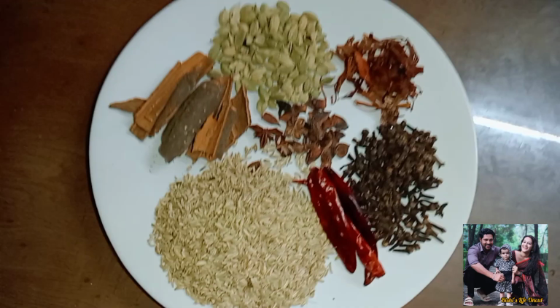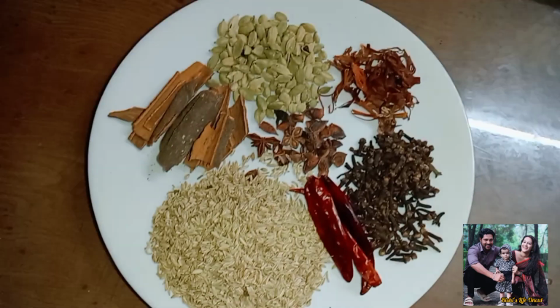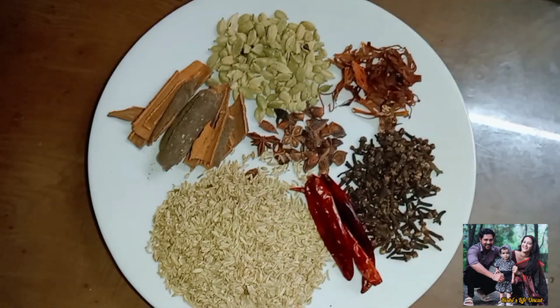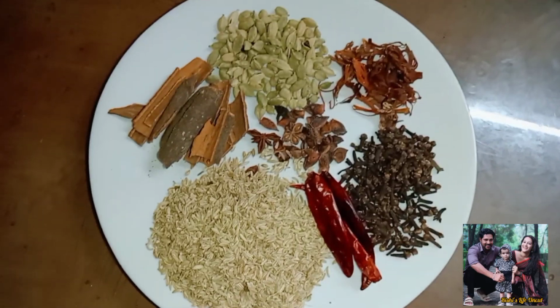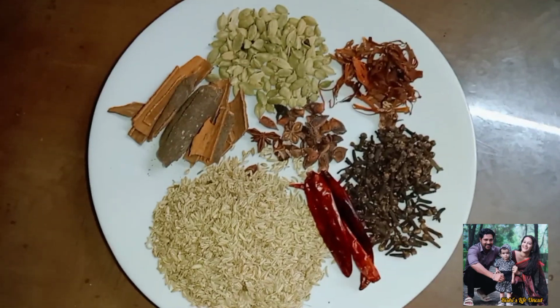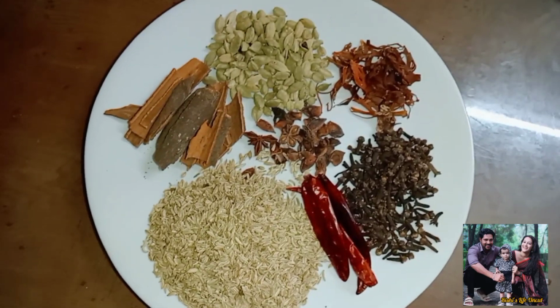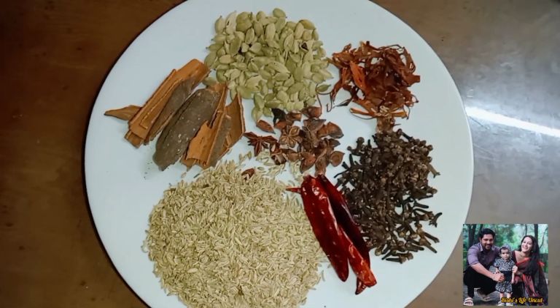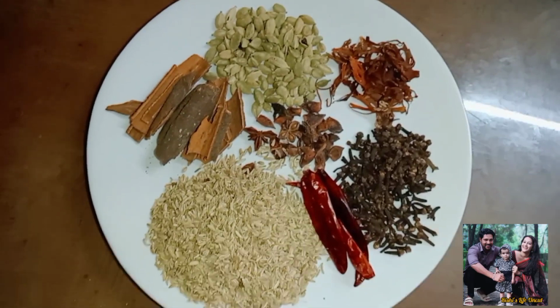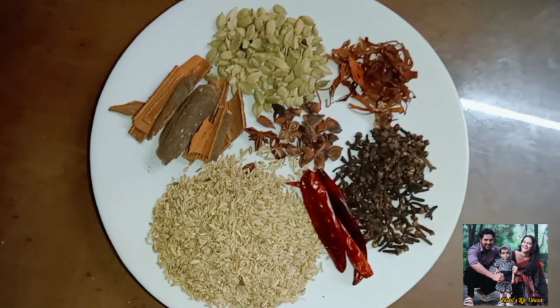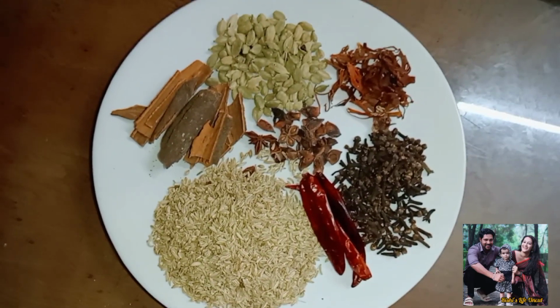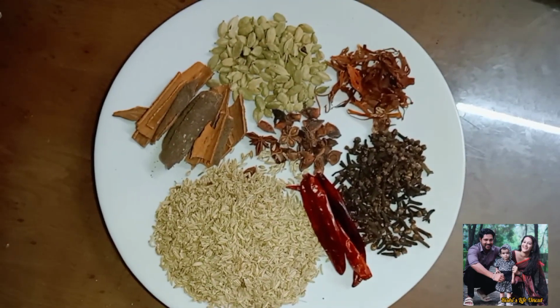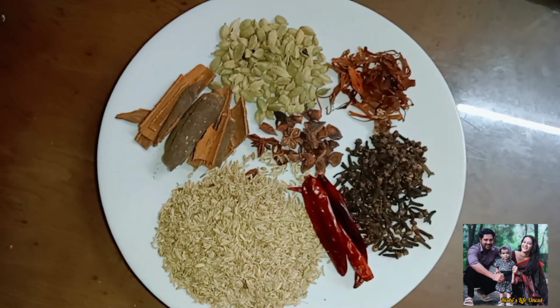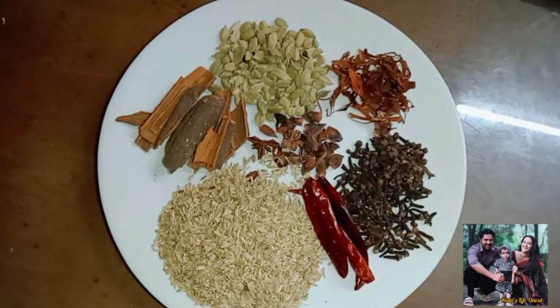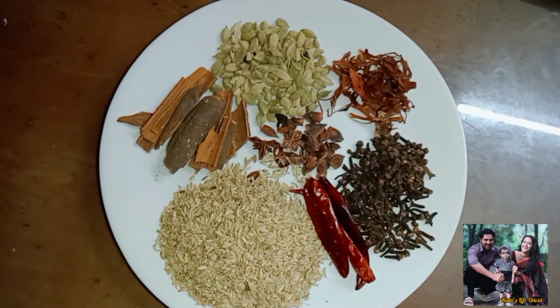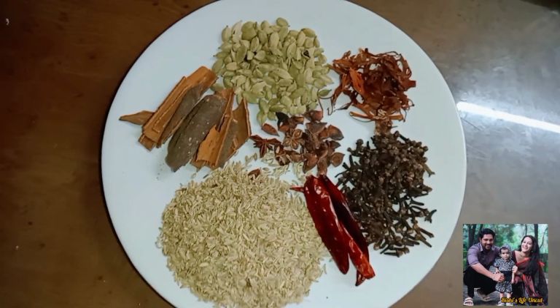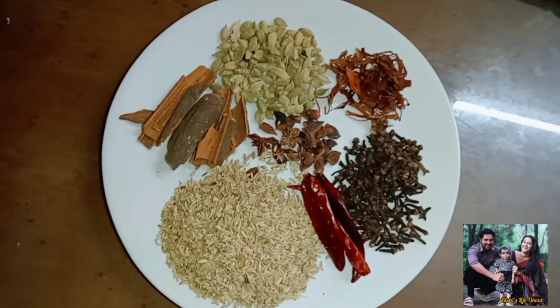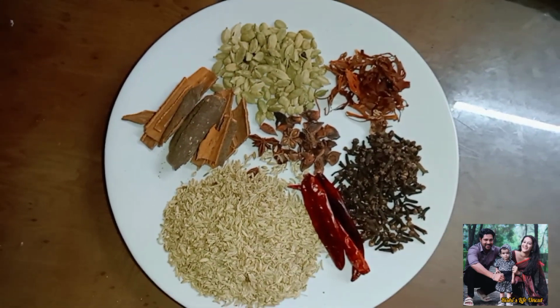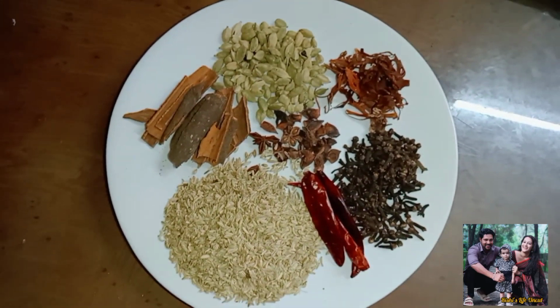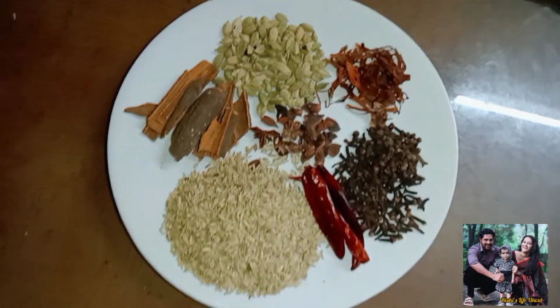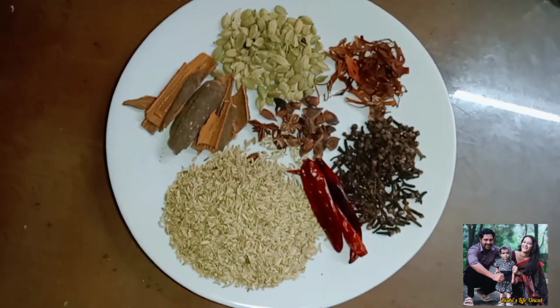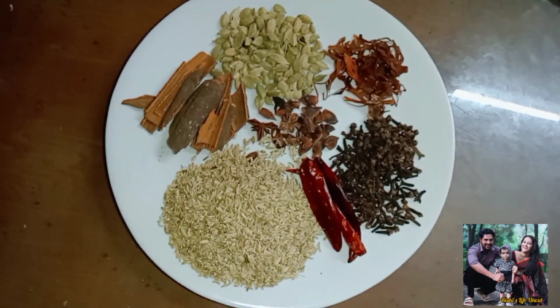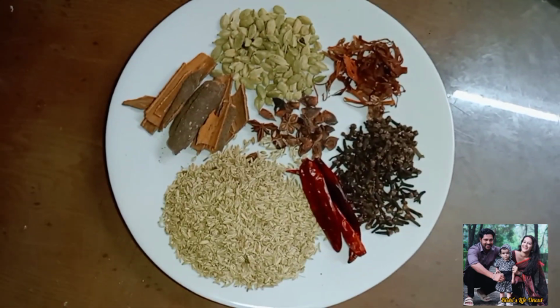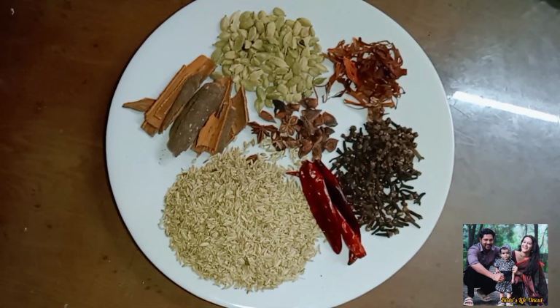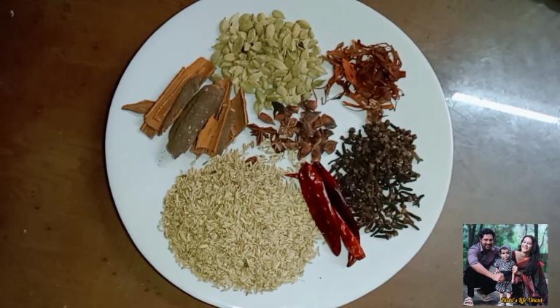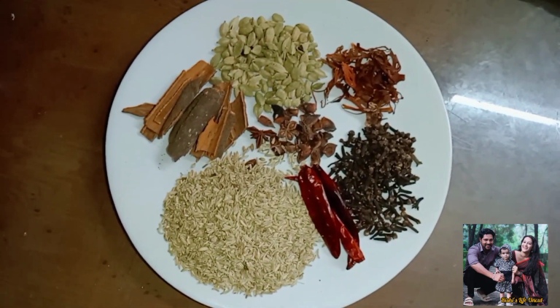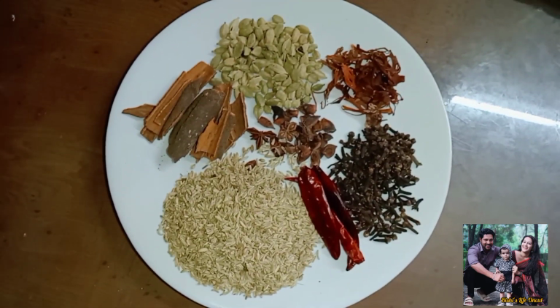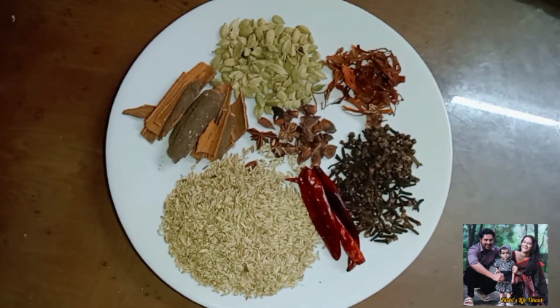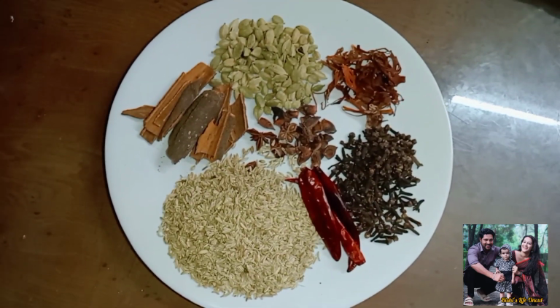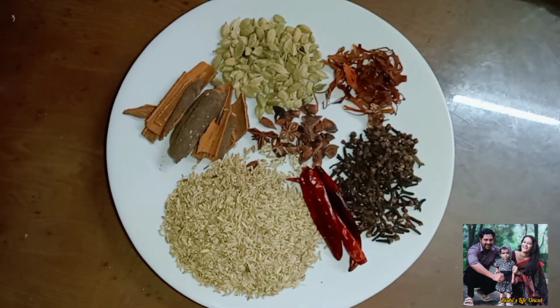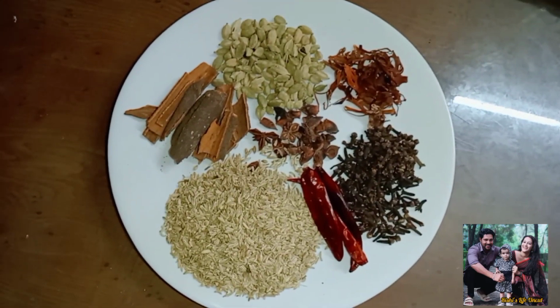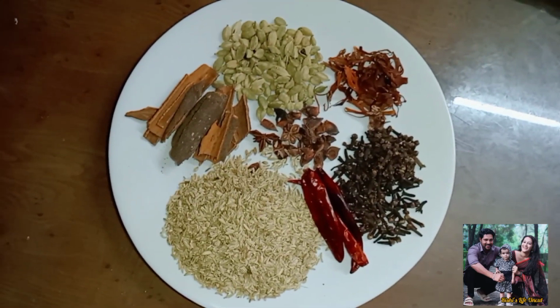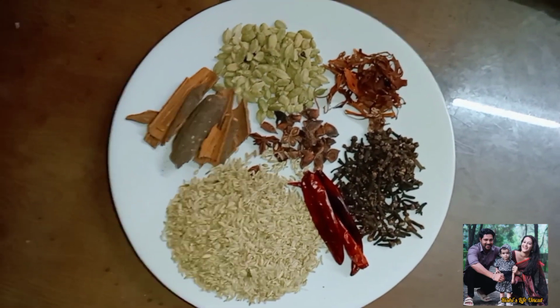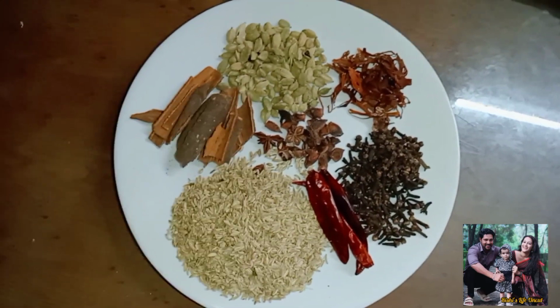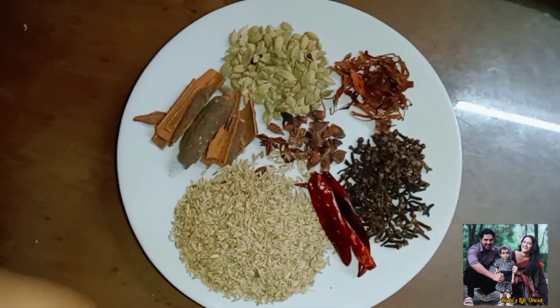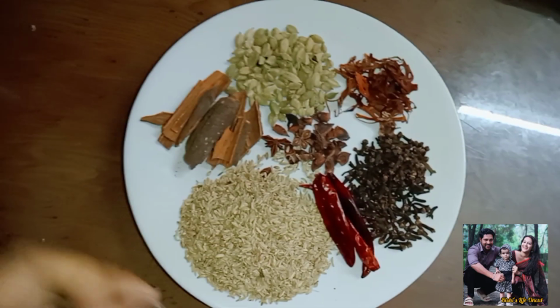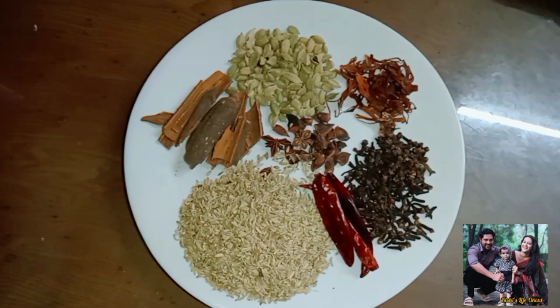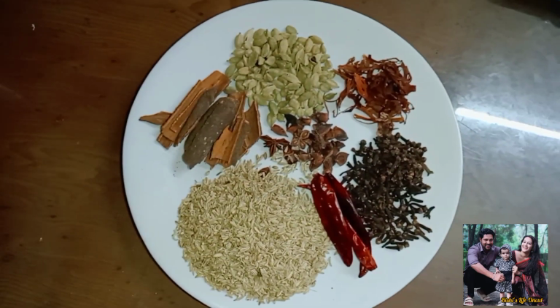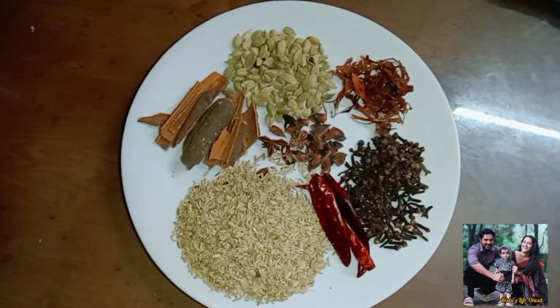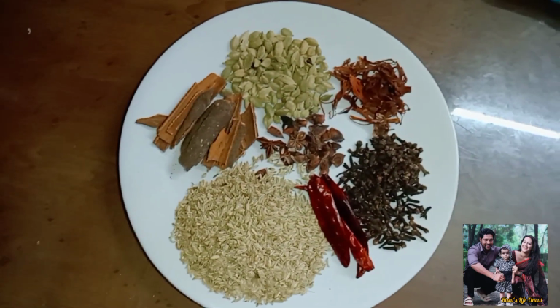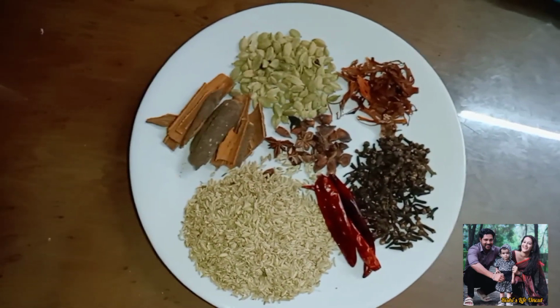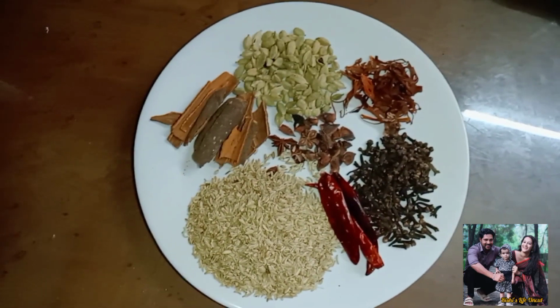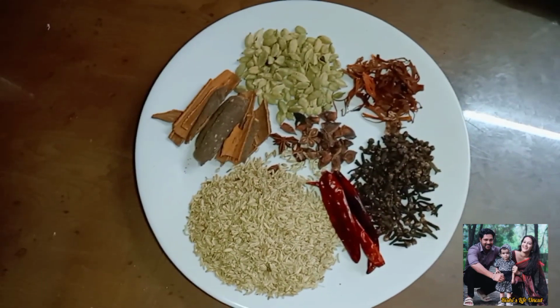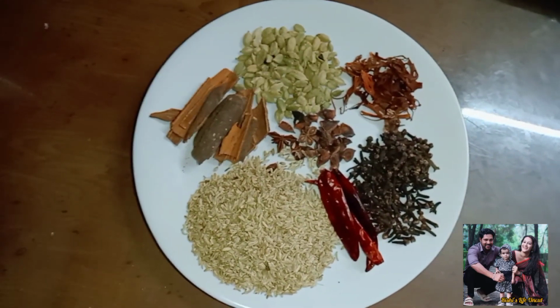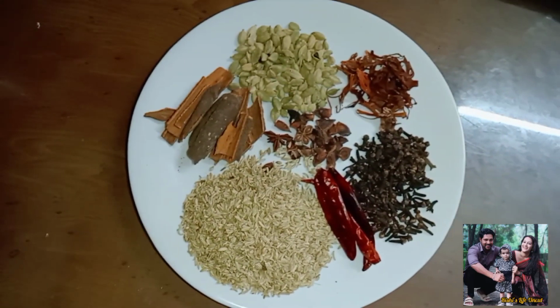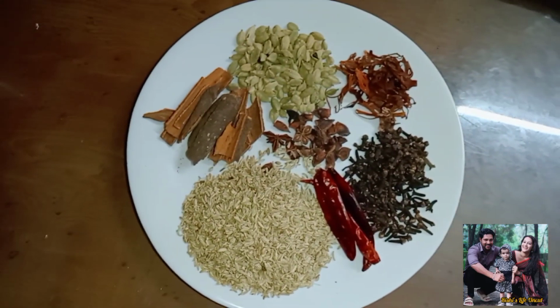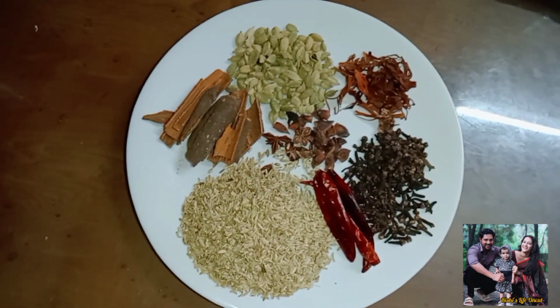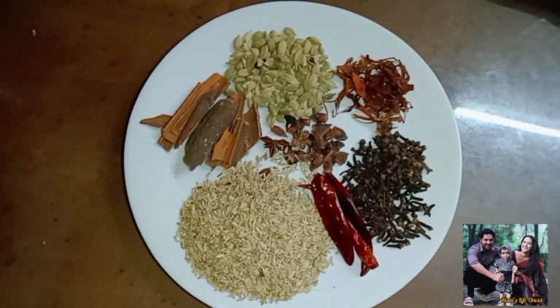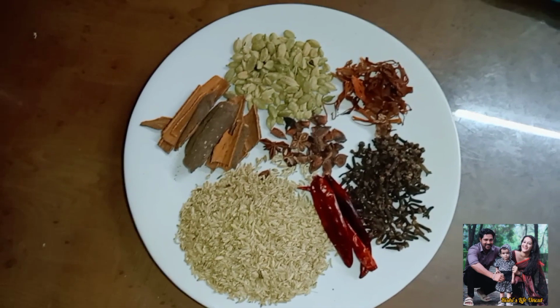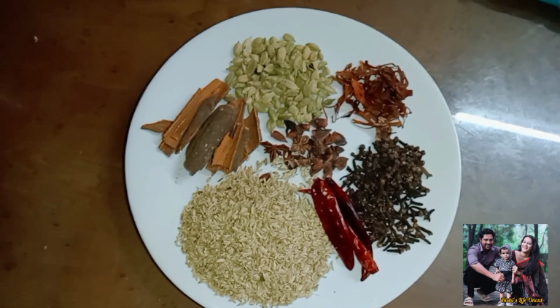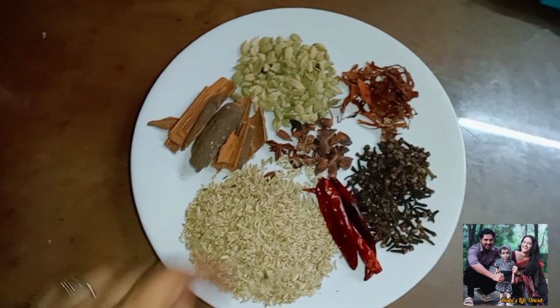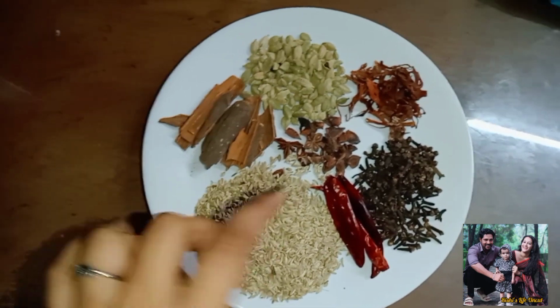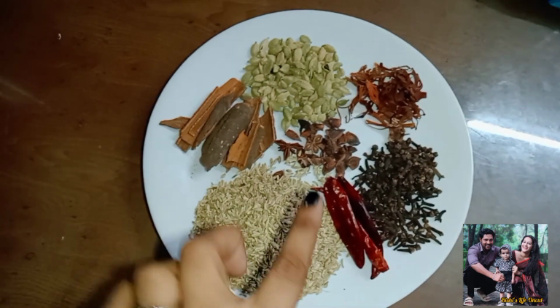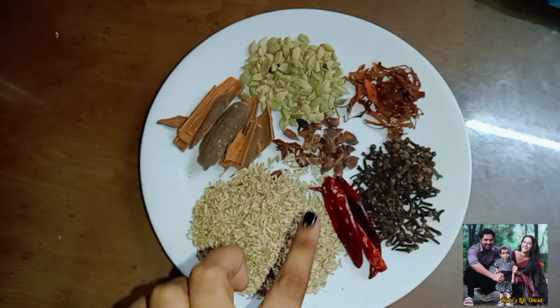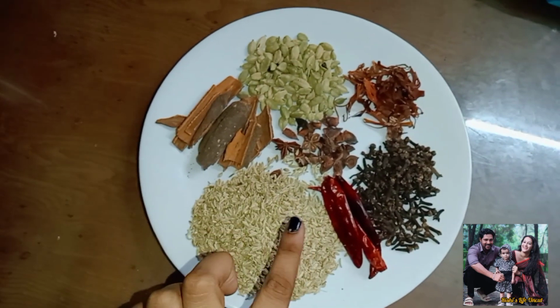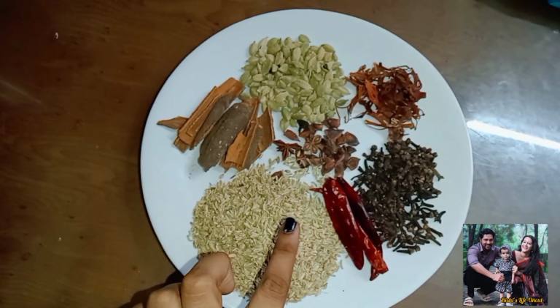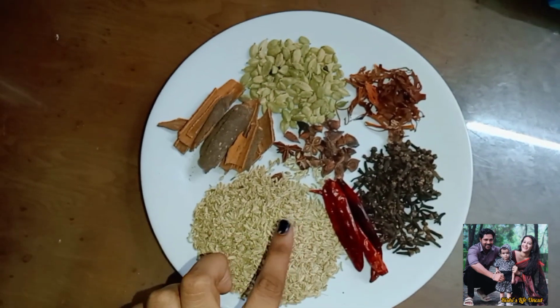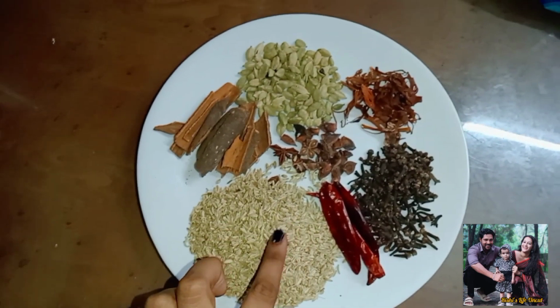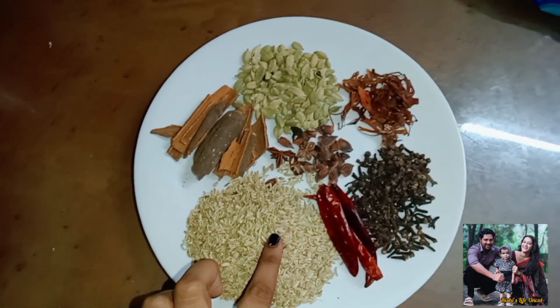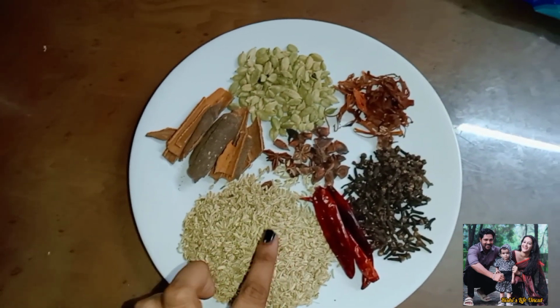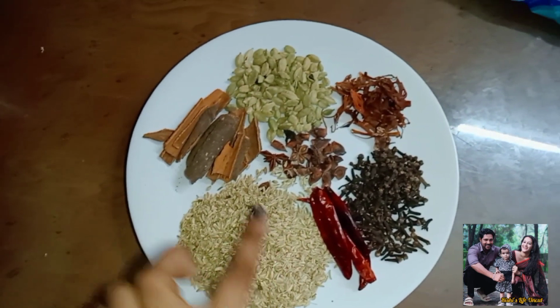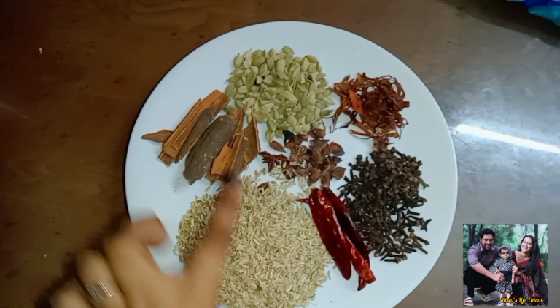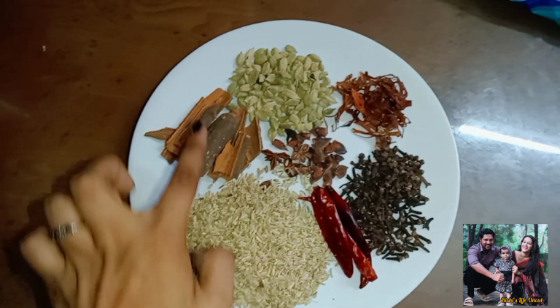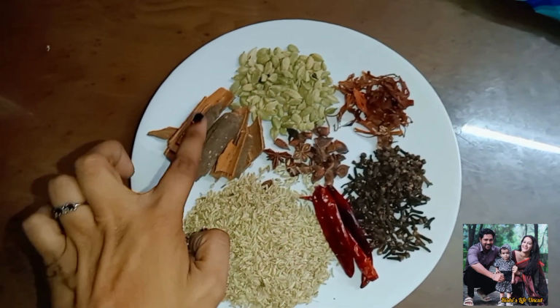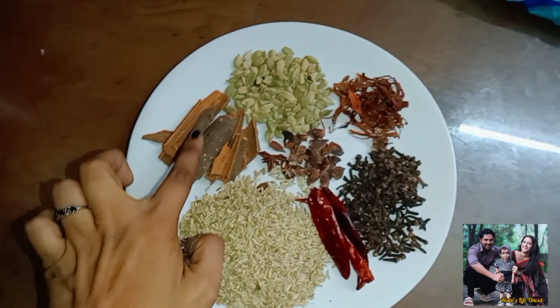Hi everyone! Welcome back to our channel, Rishi's Life Uncut! We will now discuss a different recipe for our dinner.